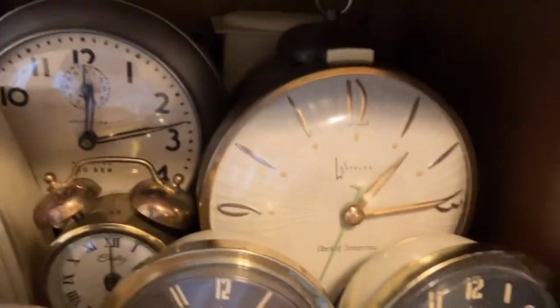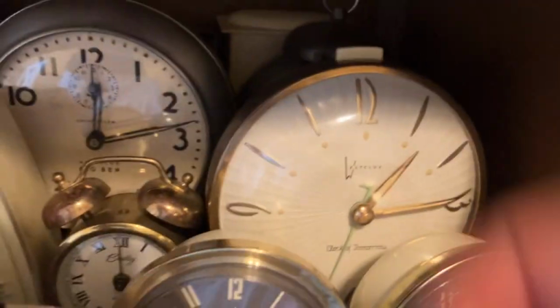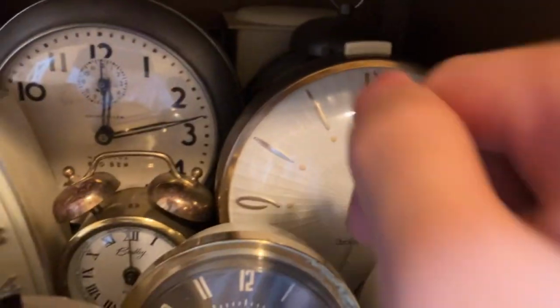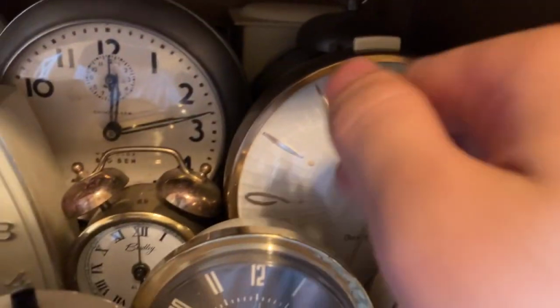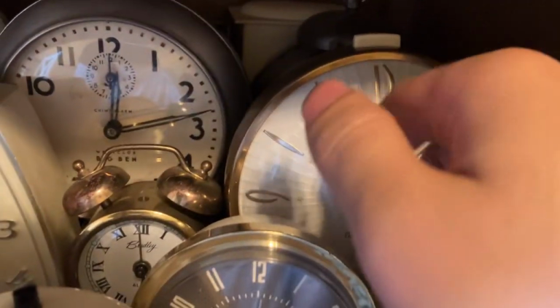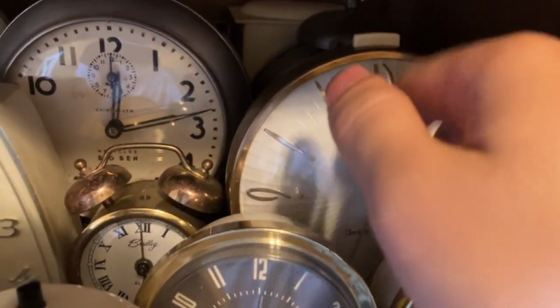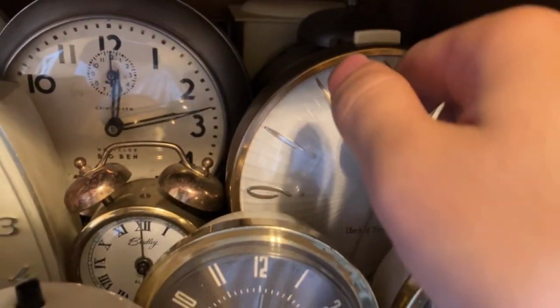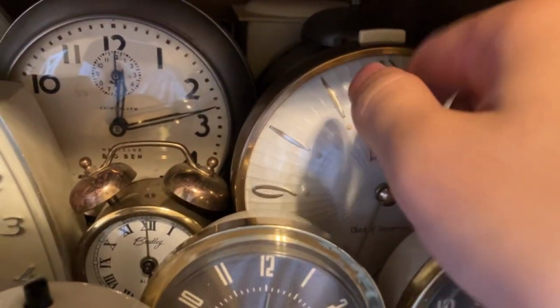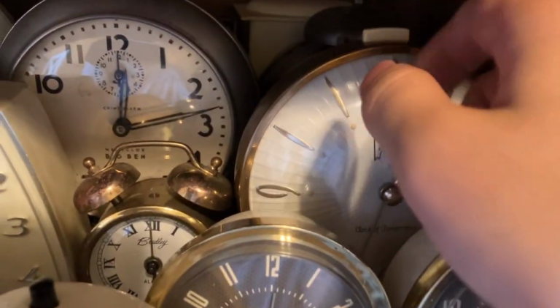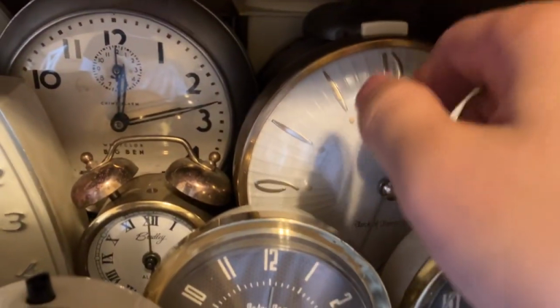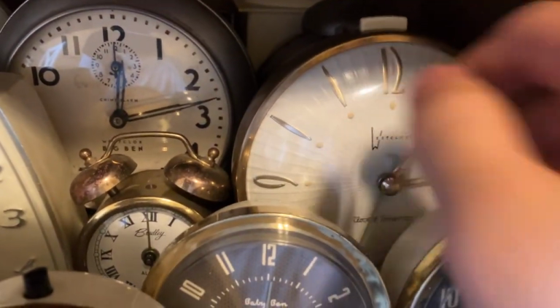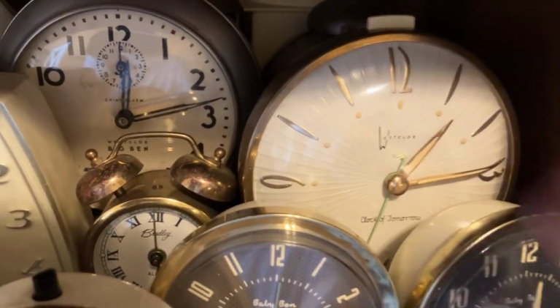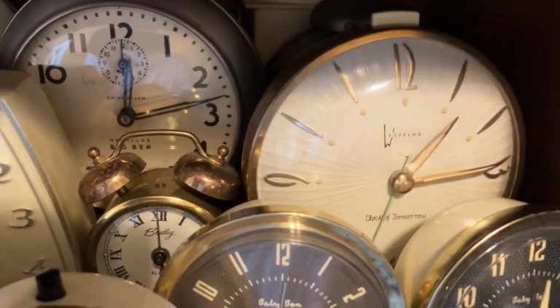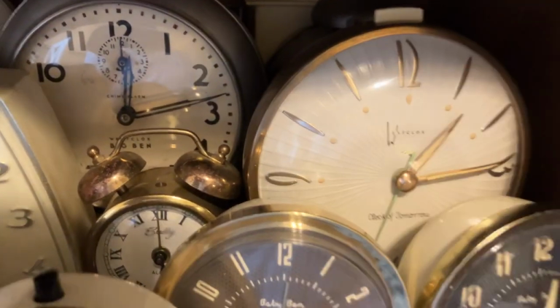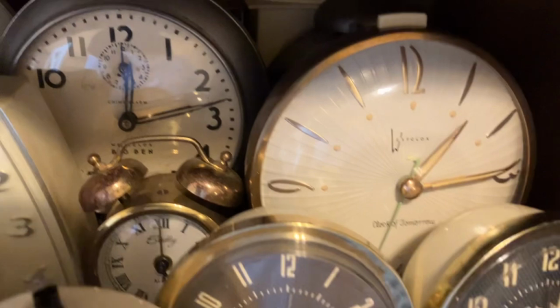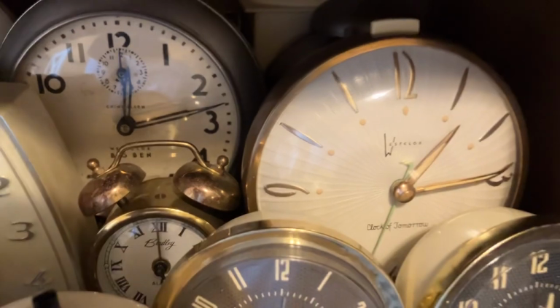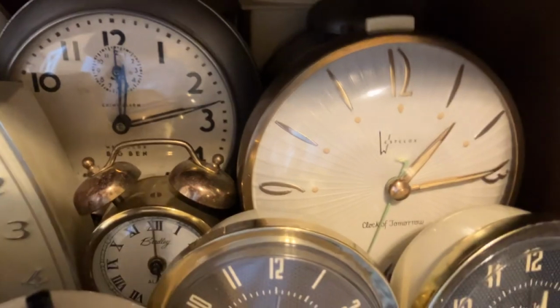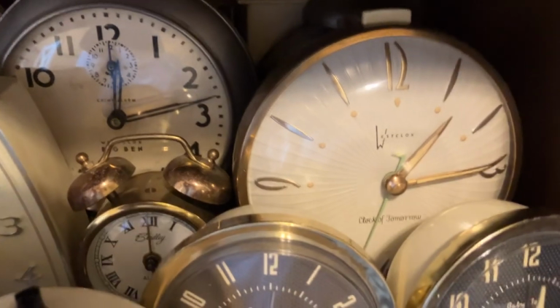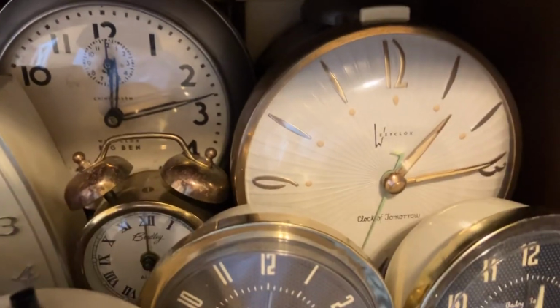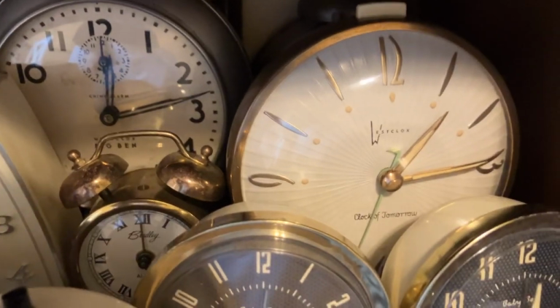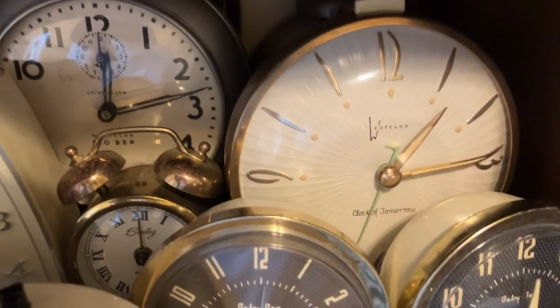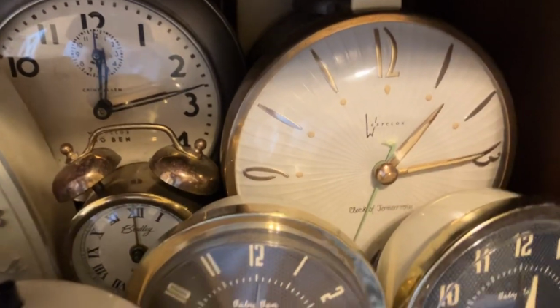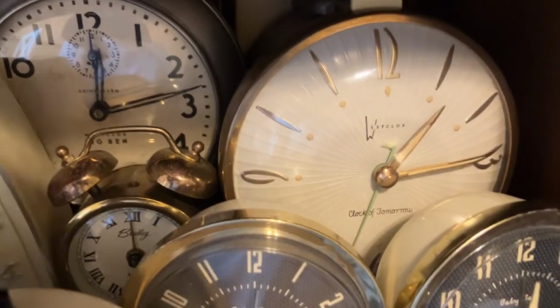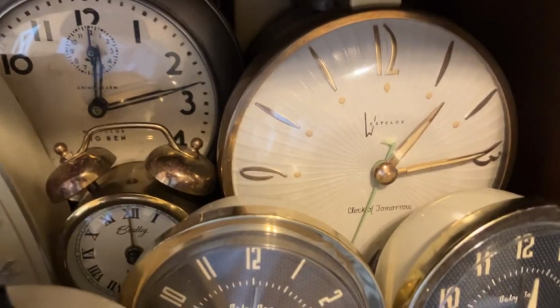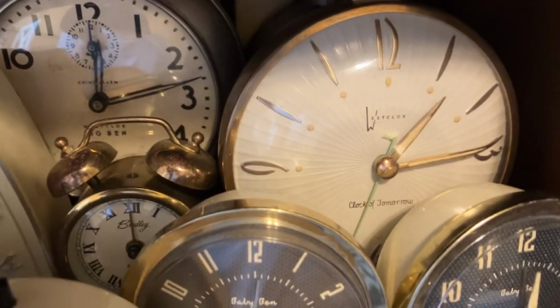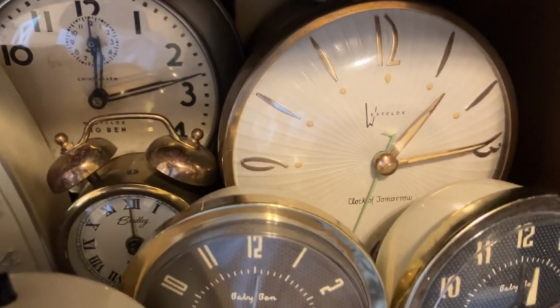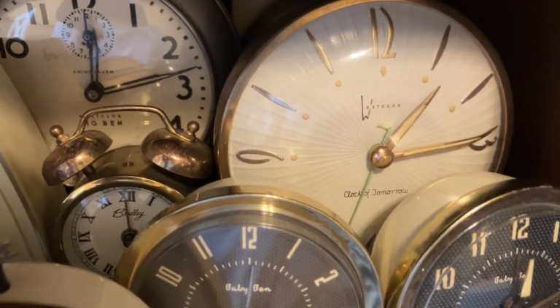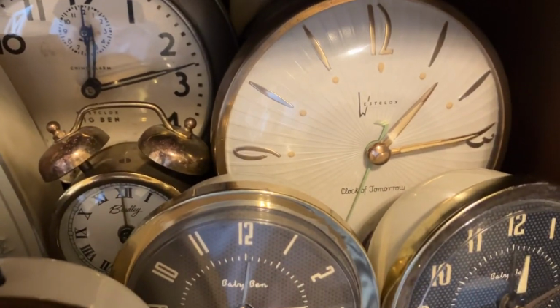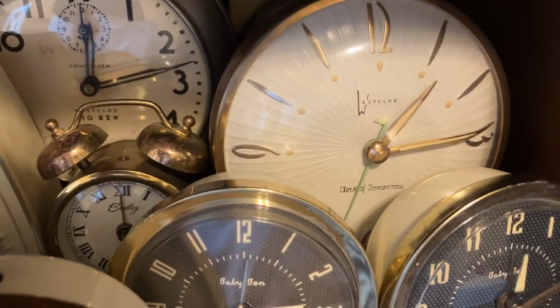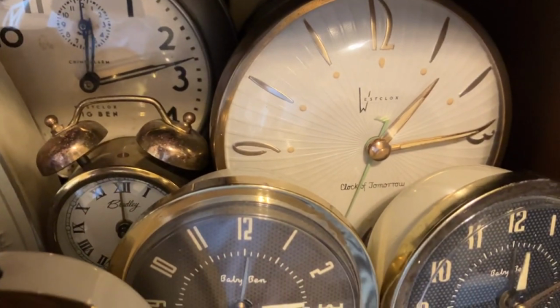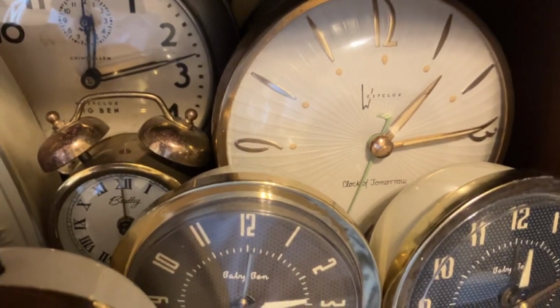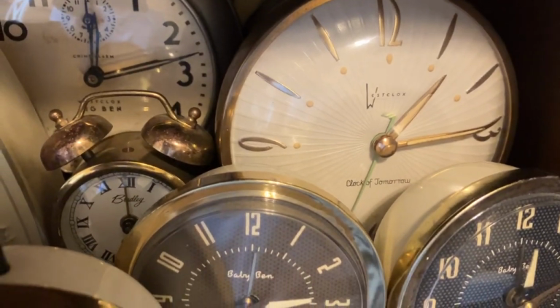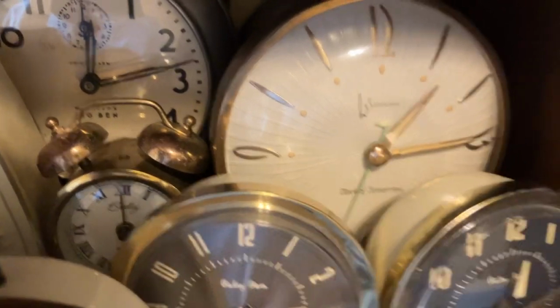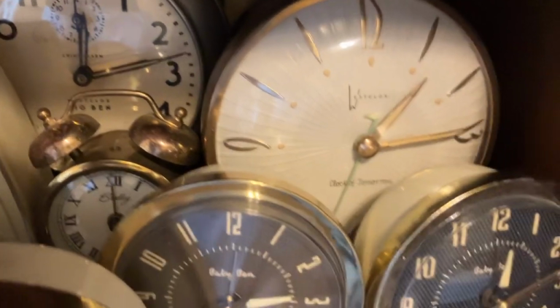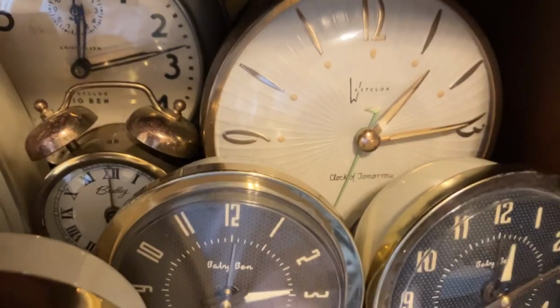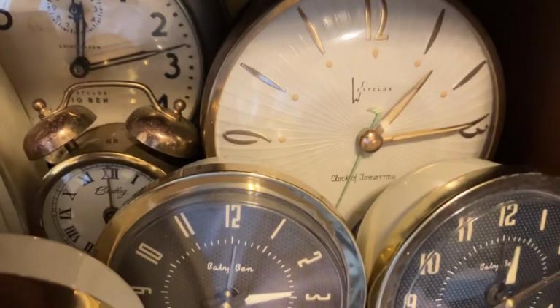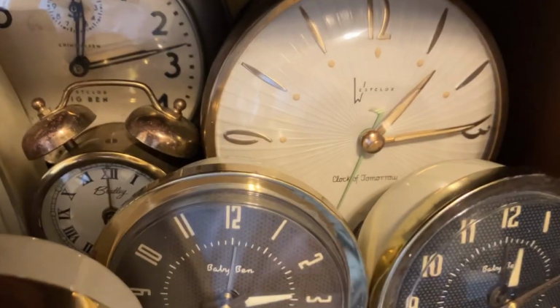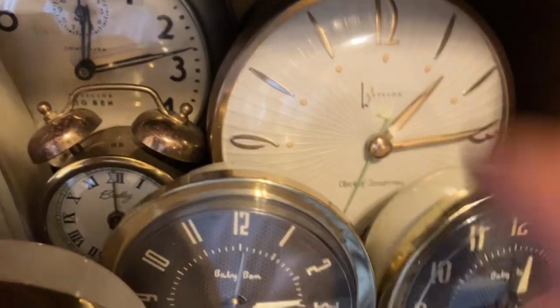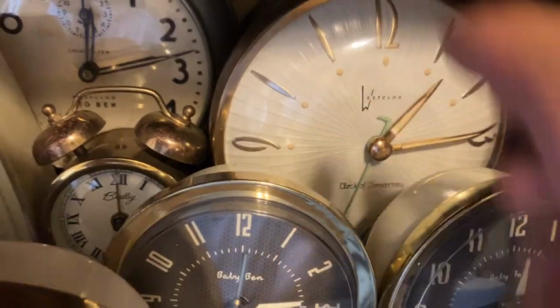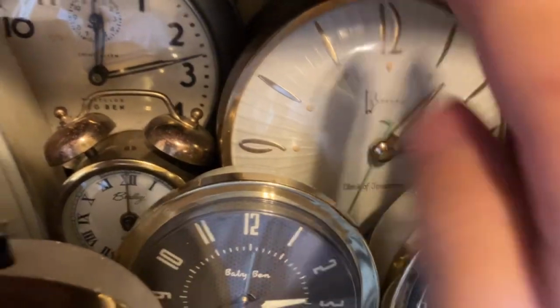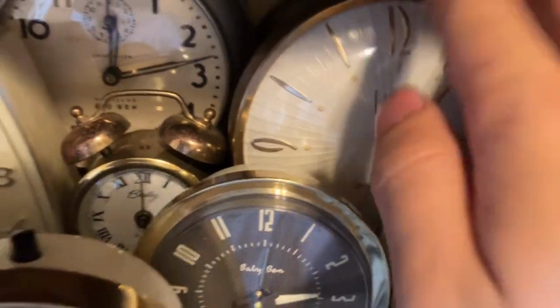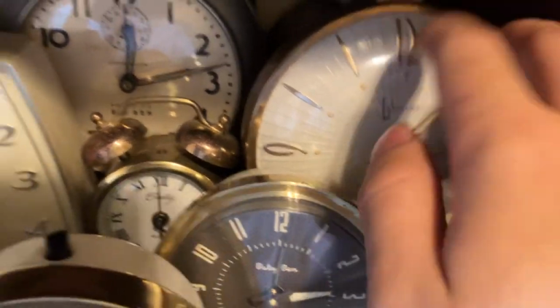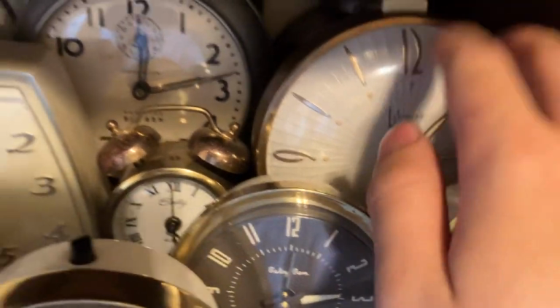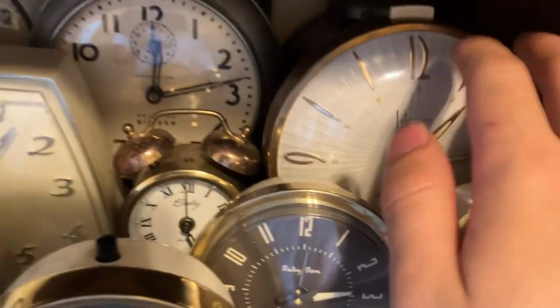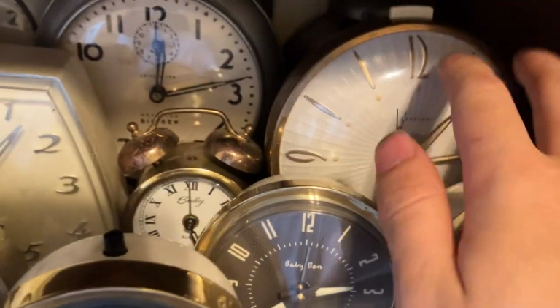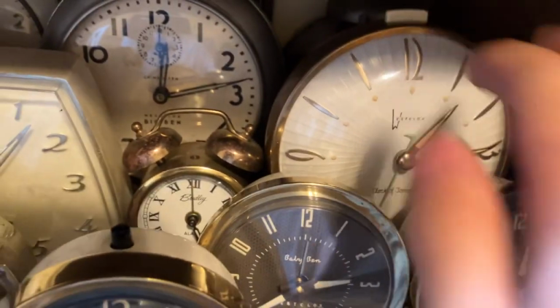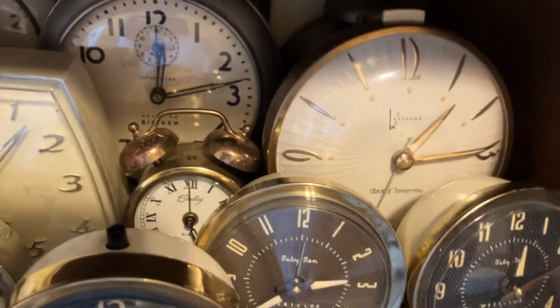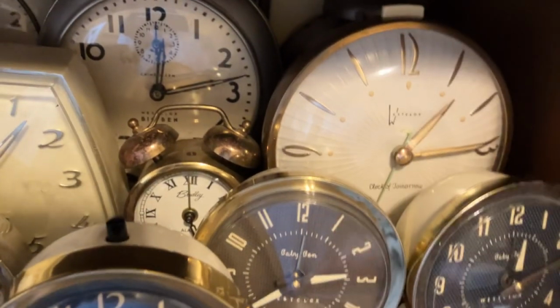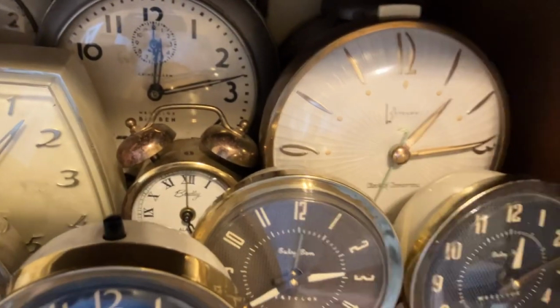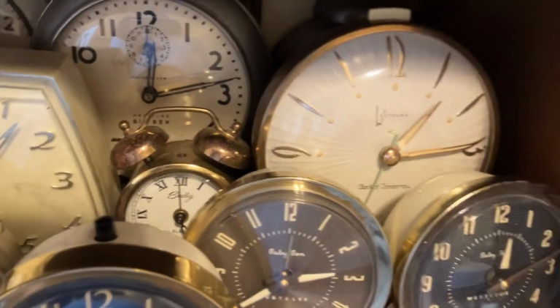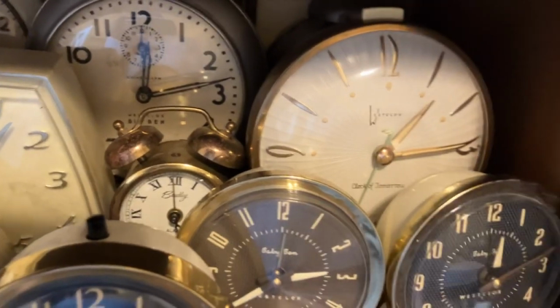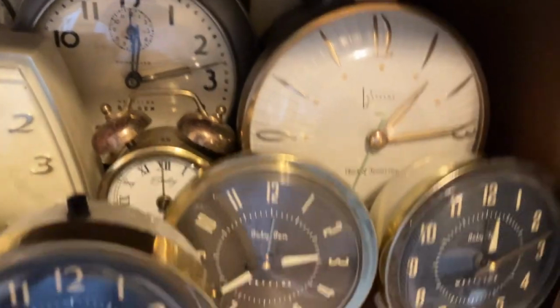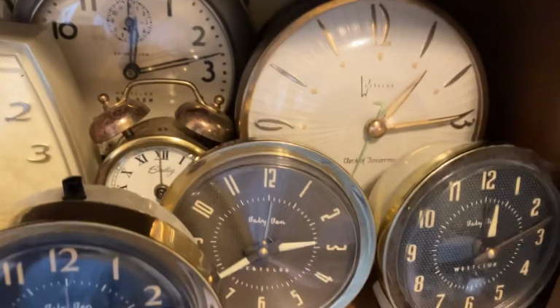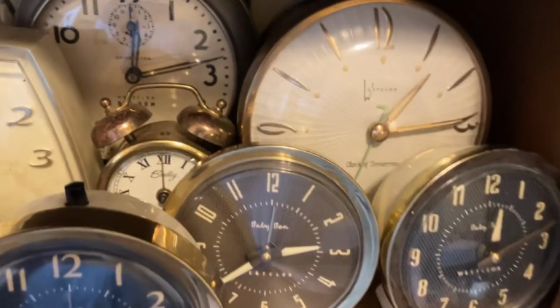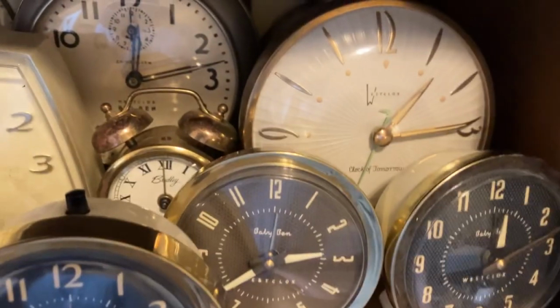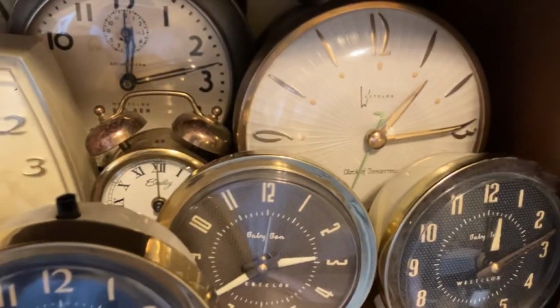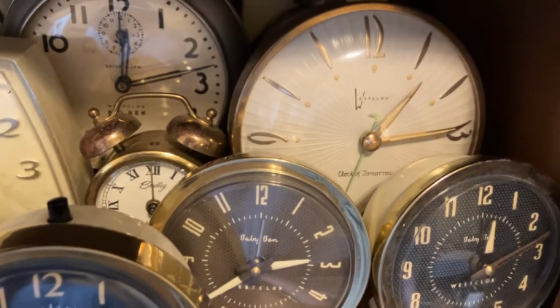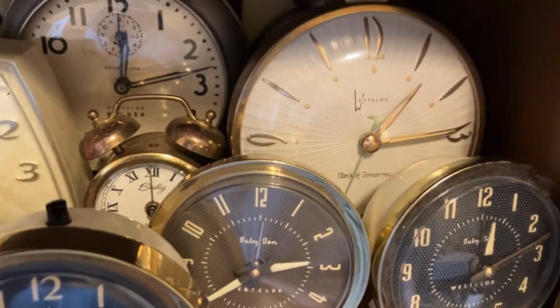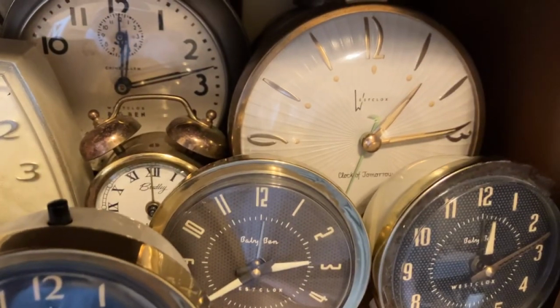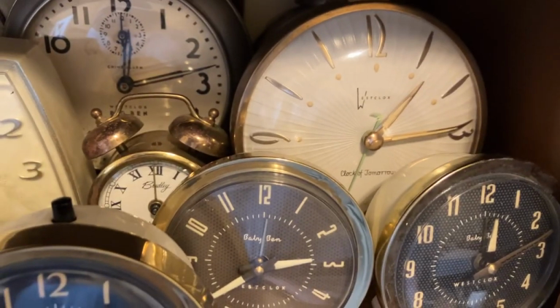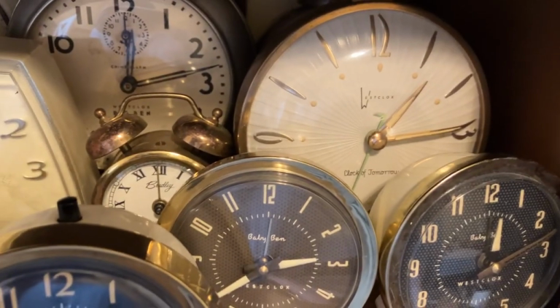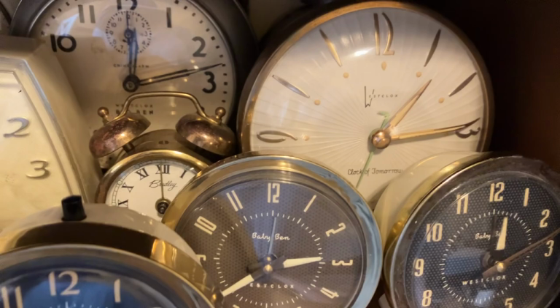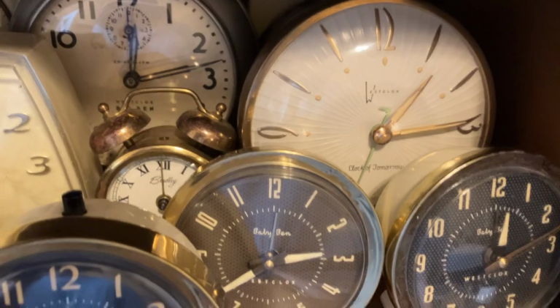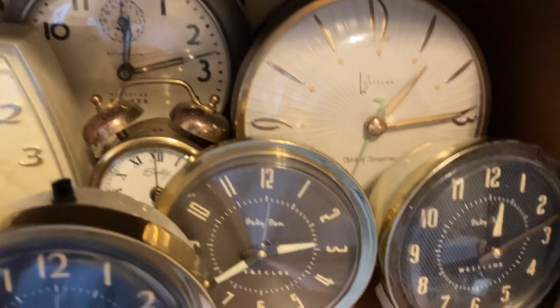And there is the Clock of Tomorrow. I did an in-depth video on that one too. It's a pretty fun one that usually resides on my nightstand as well.